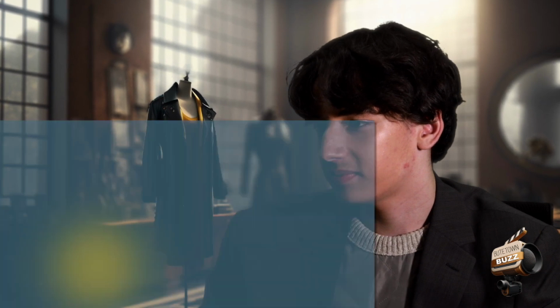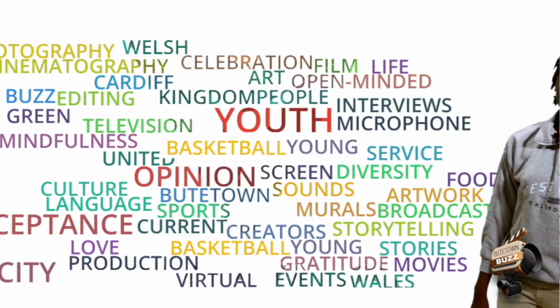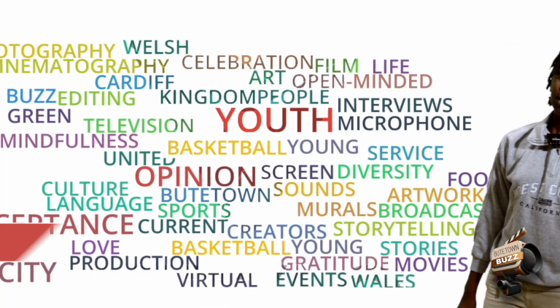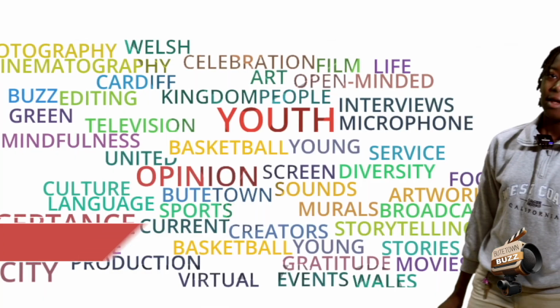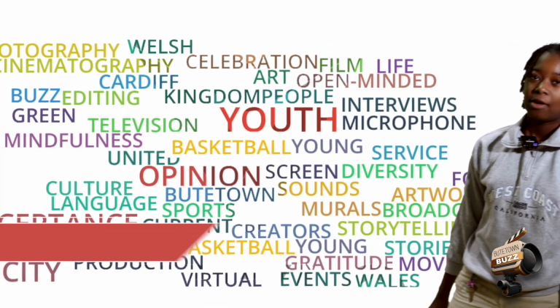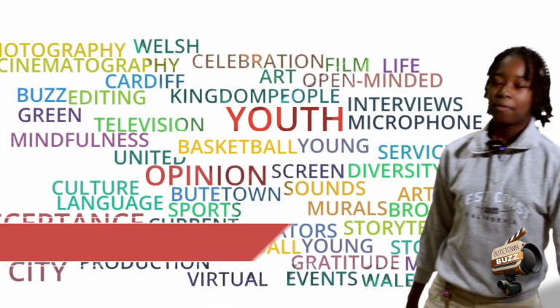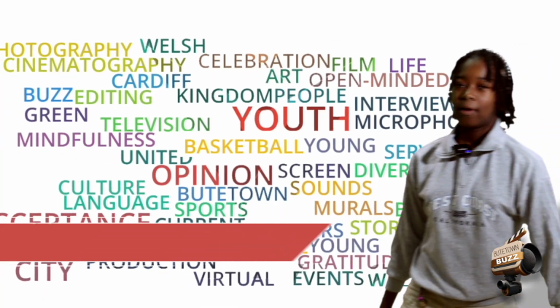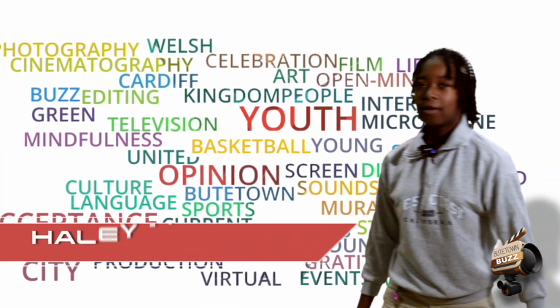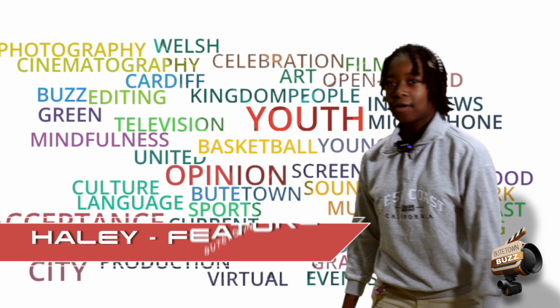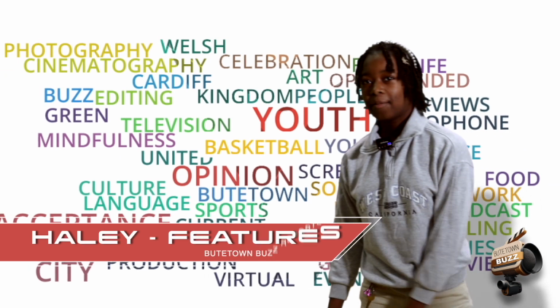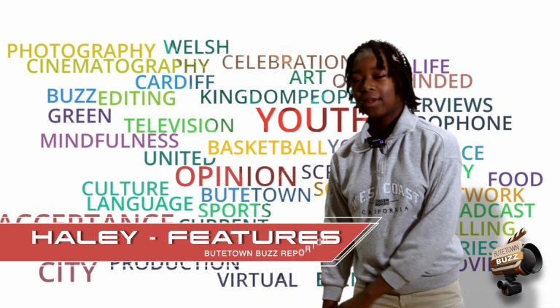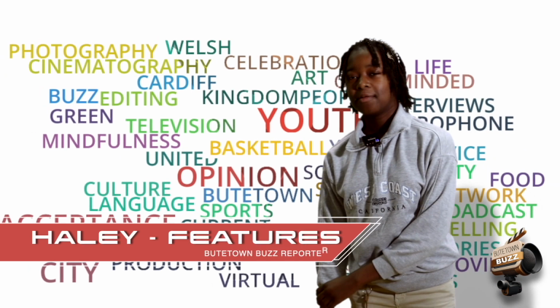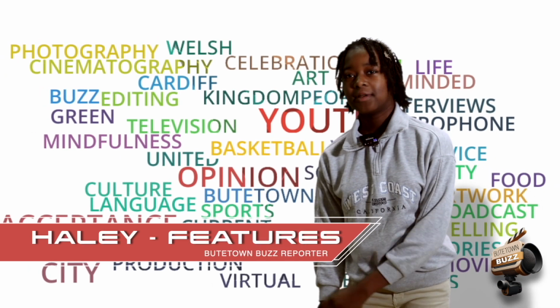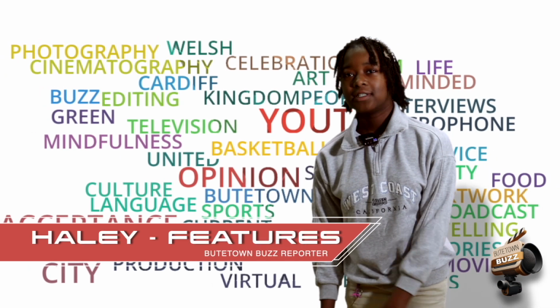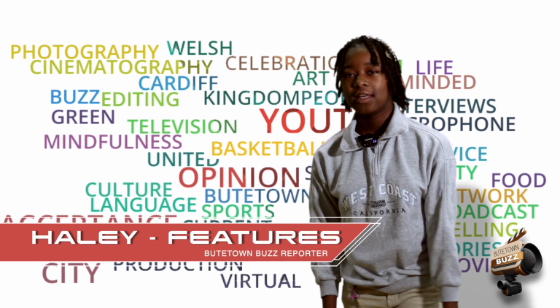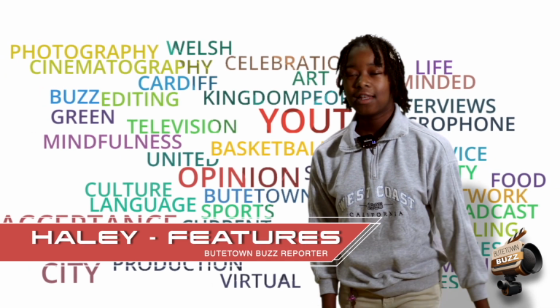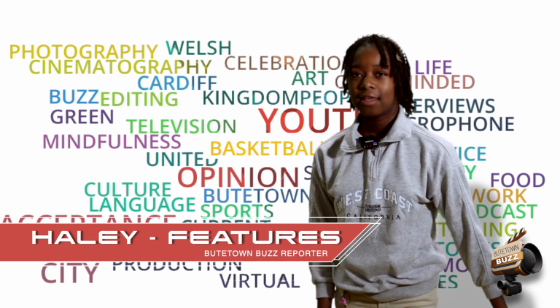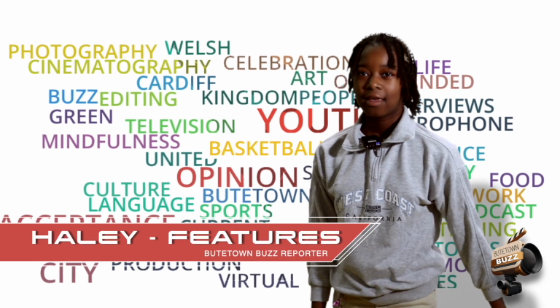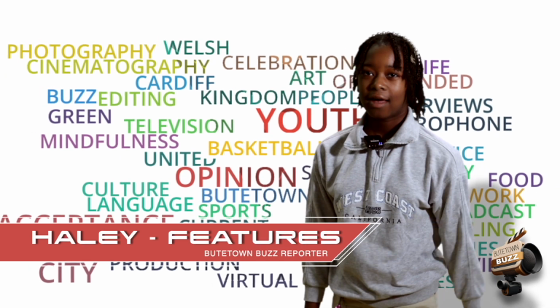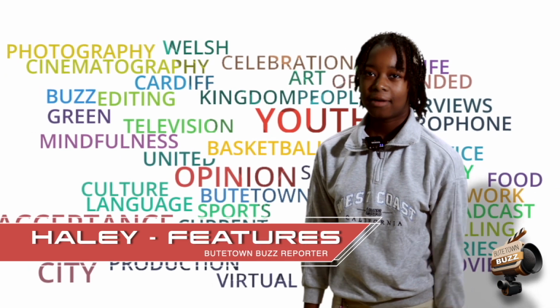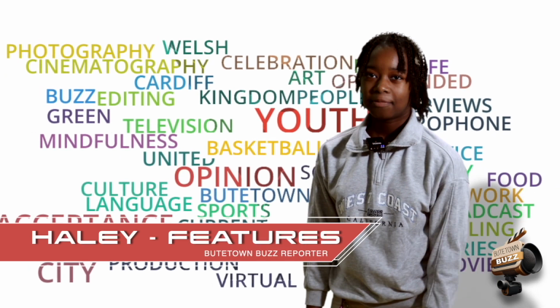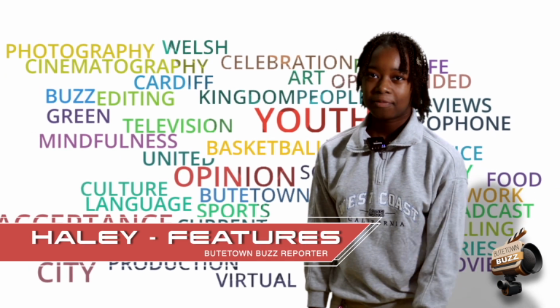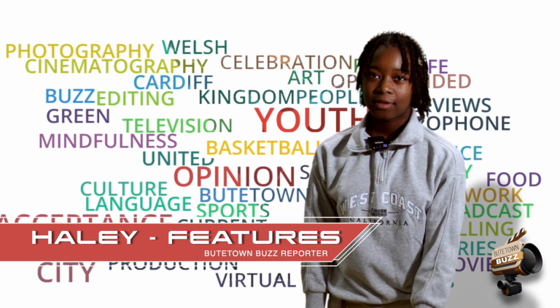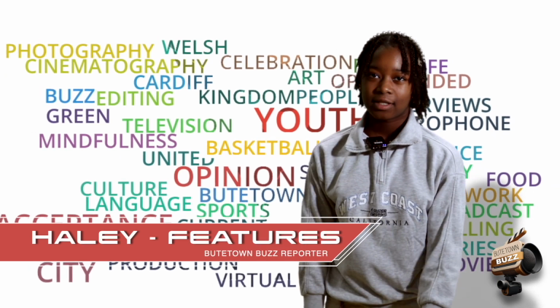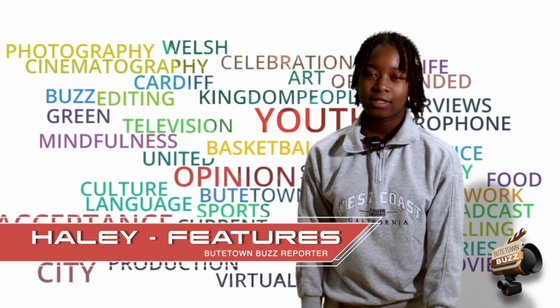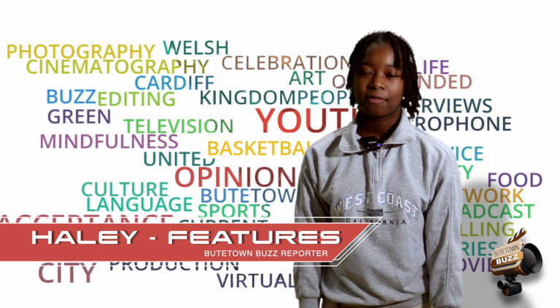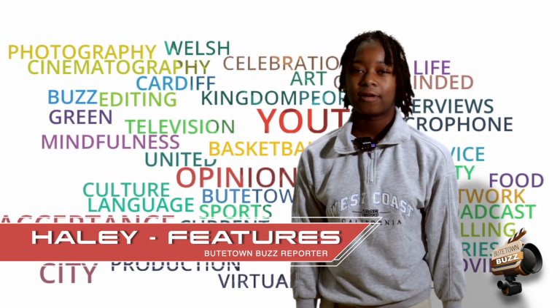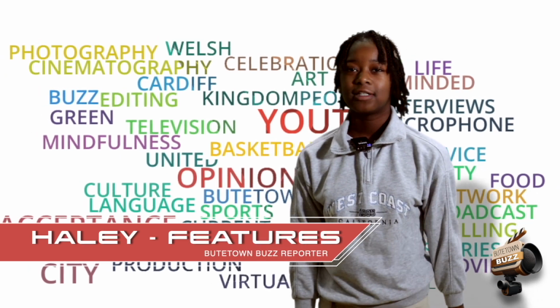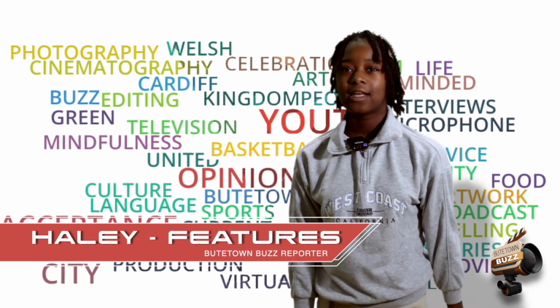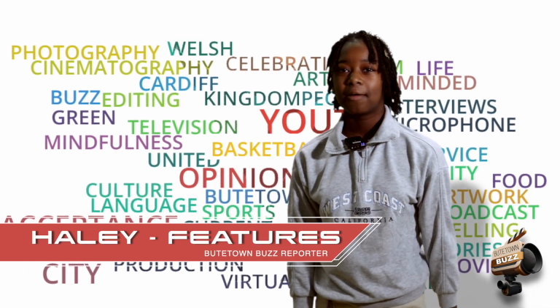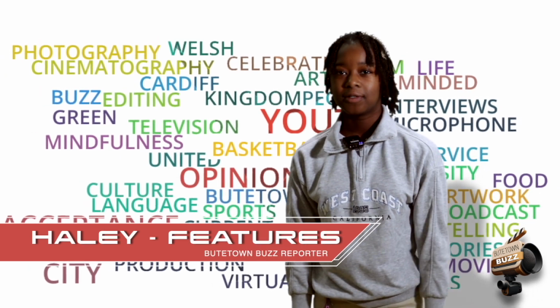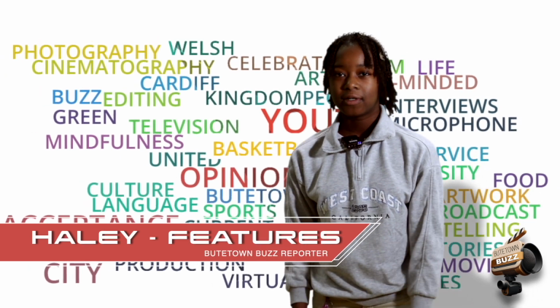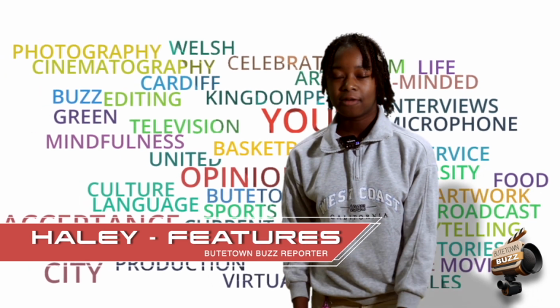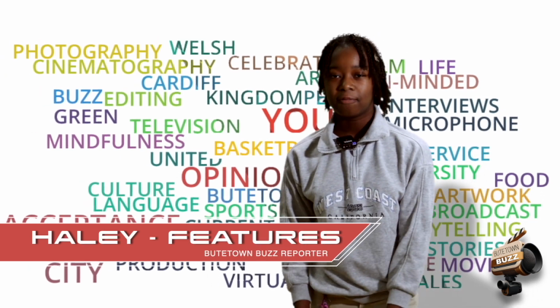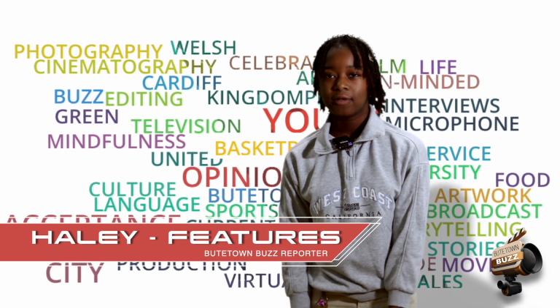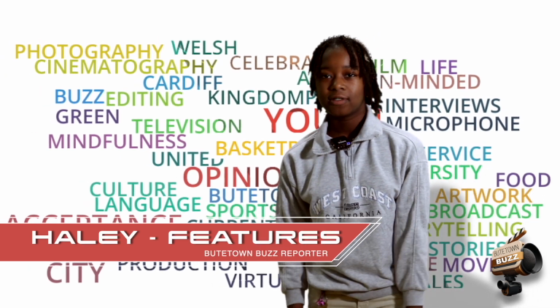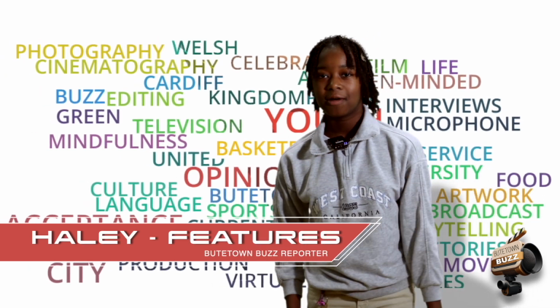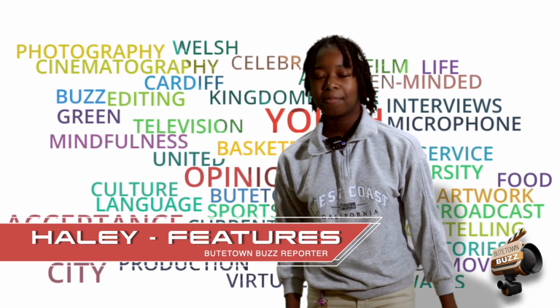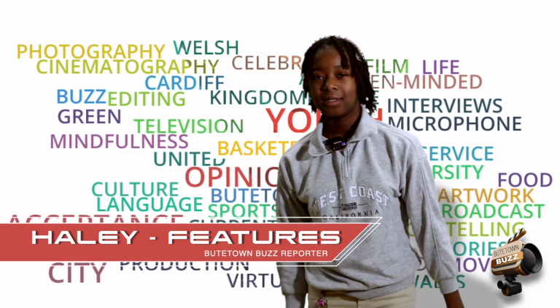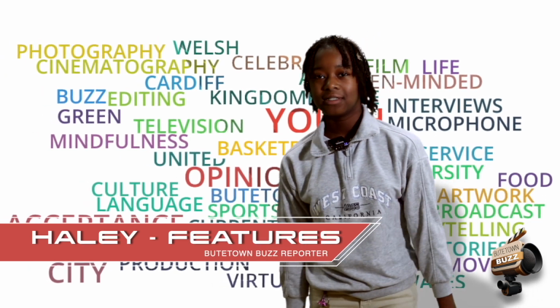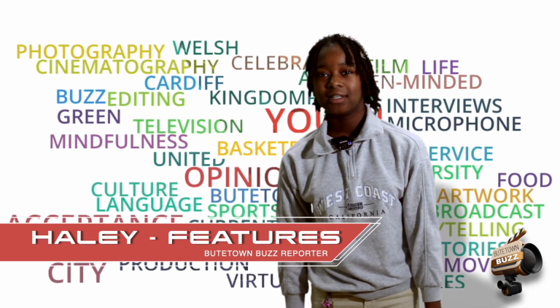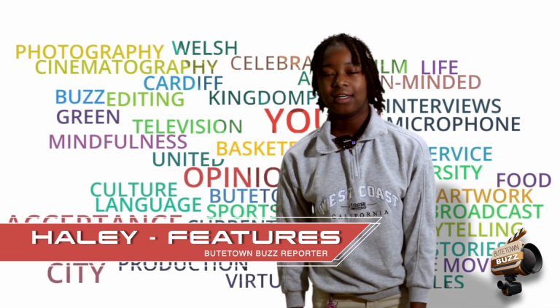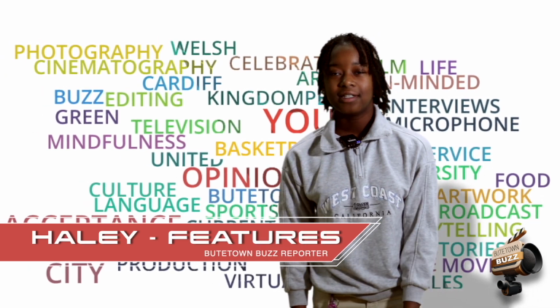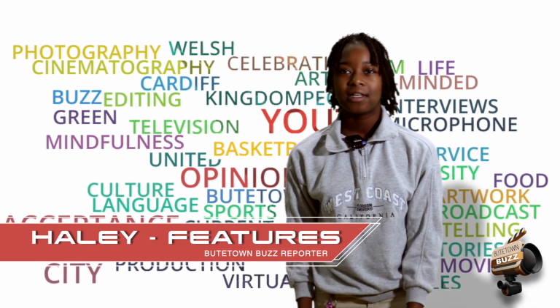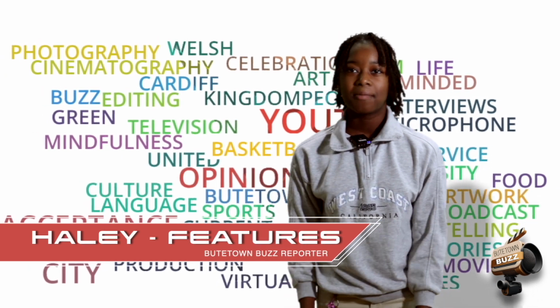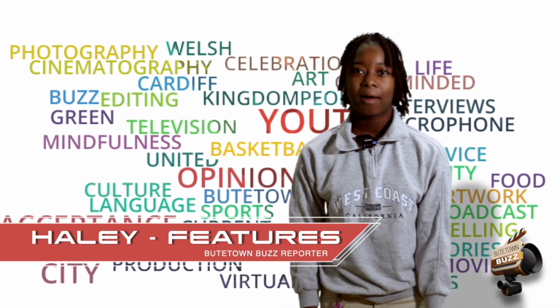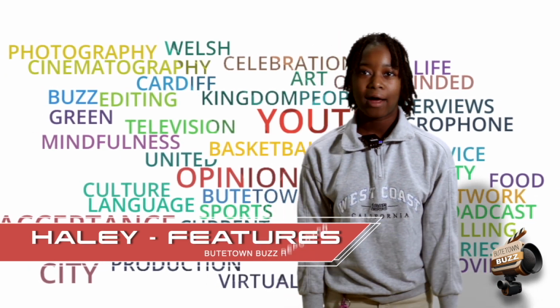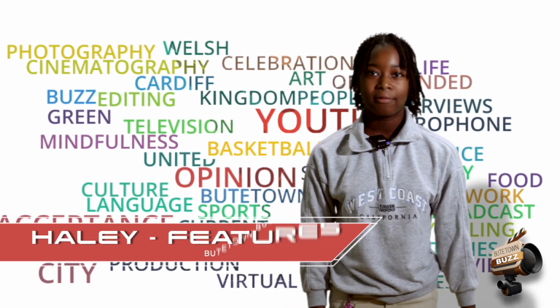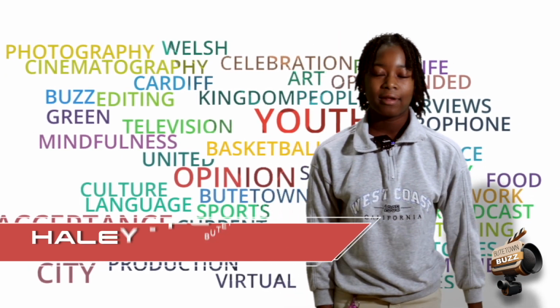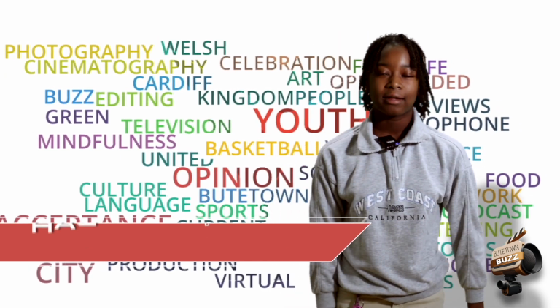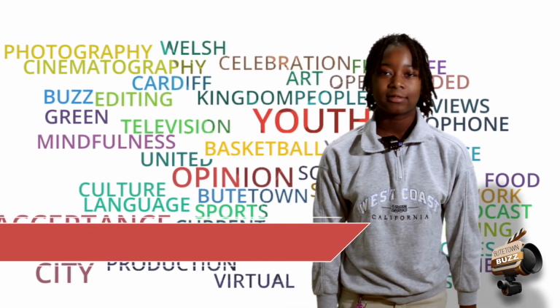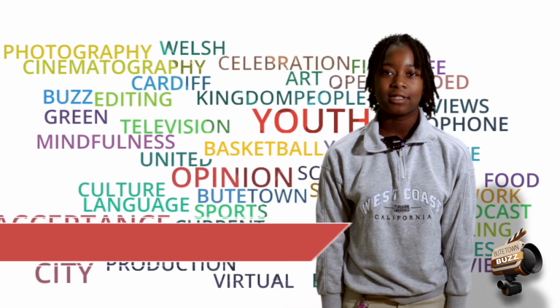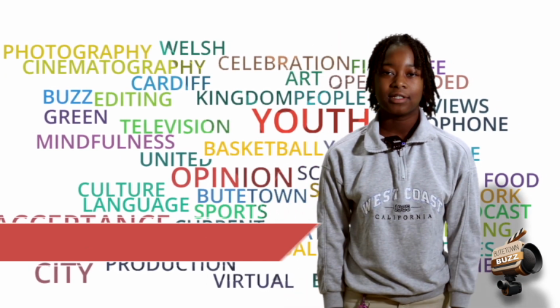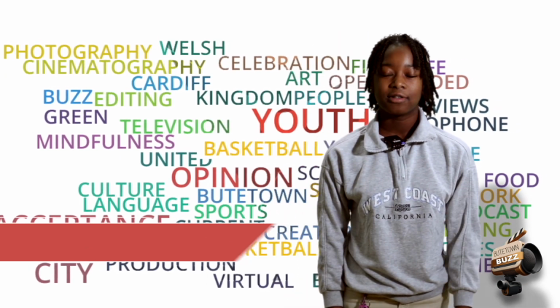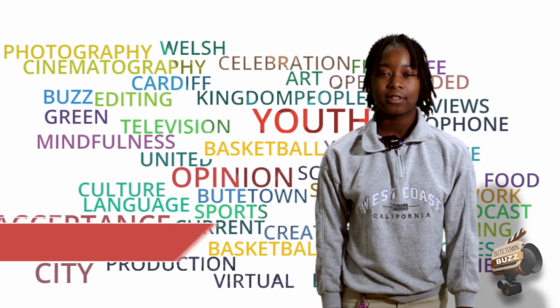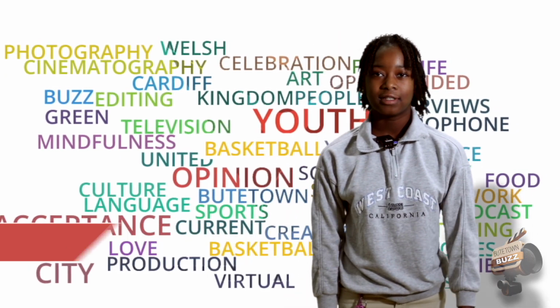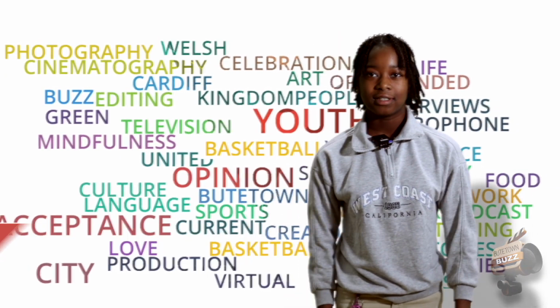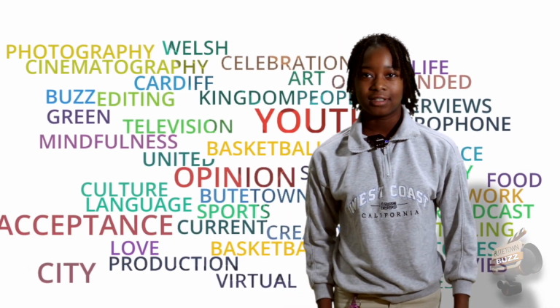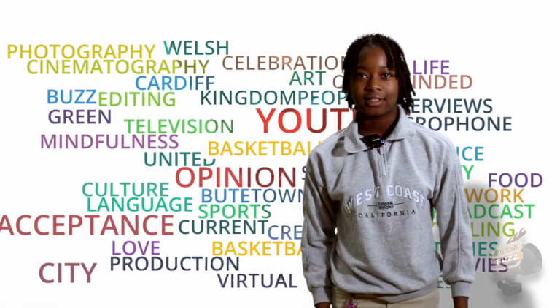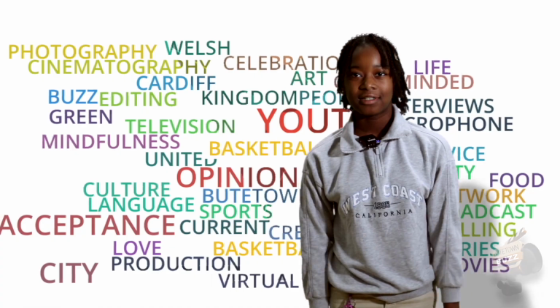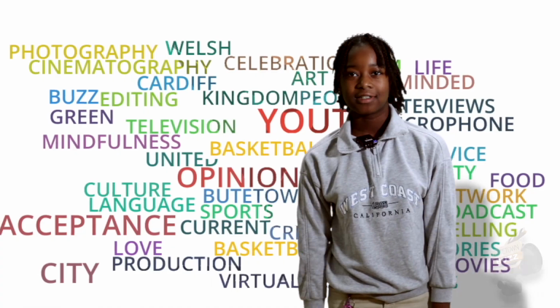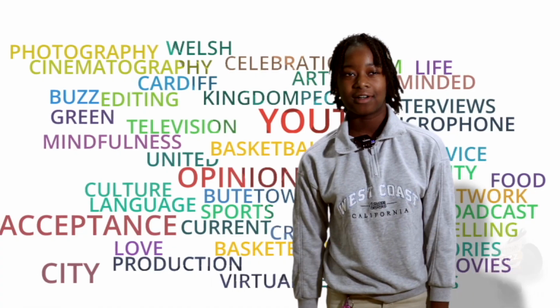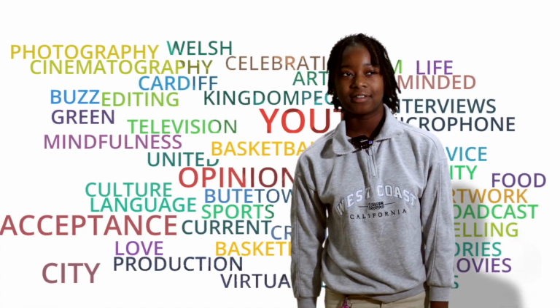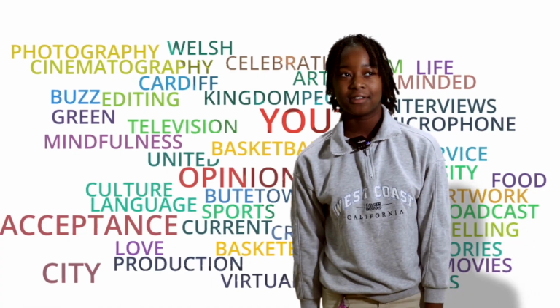Hello, welcome. My name is Hayley and this is the first episode of Butte Town Buzz. Sit back and relax for the story — it's just starting.